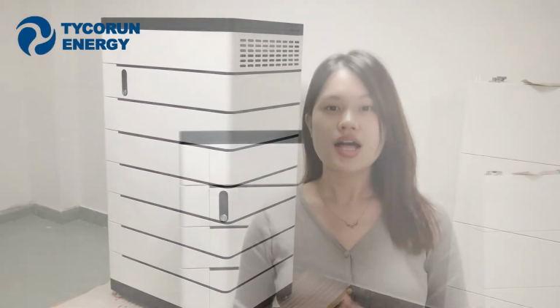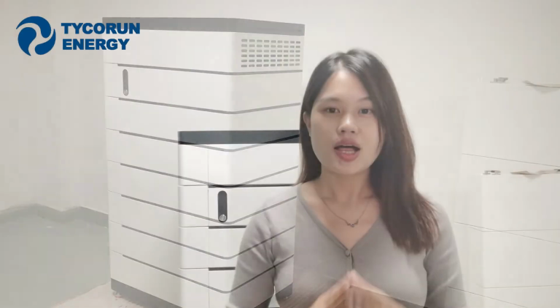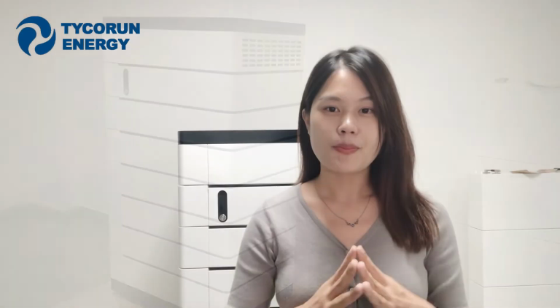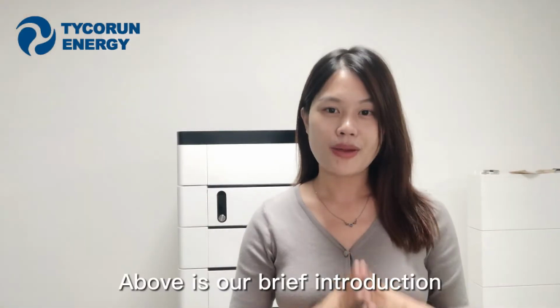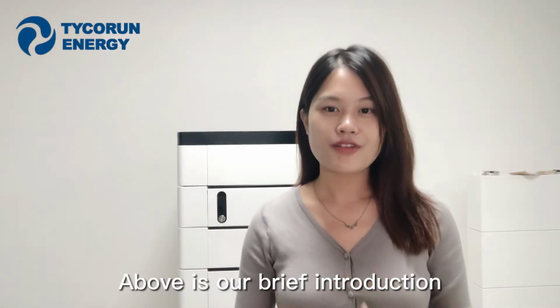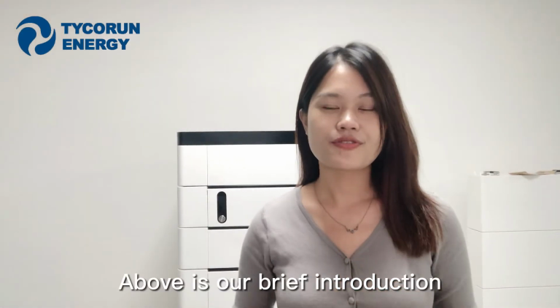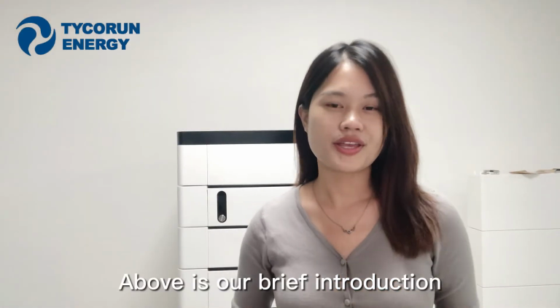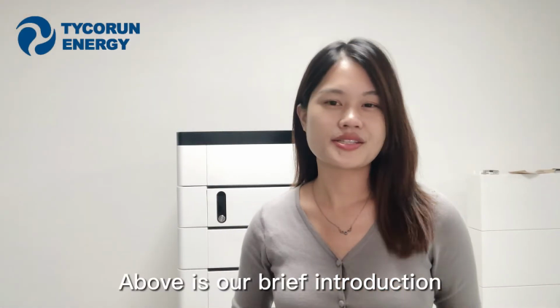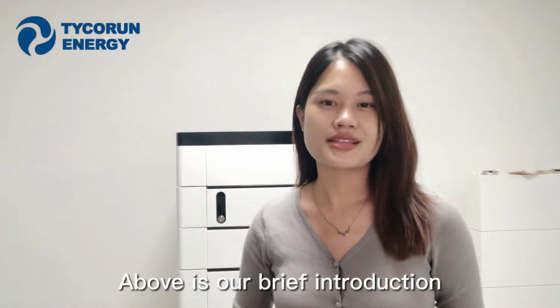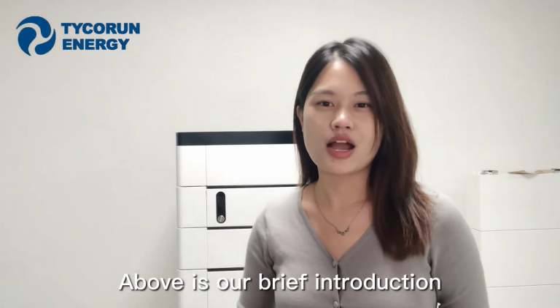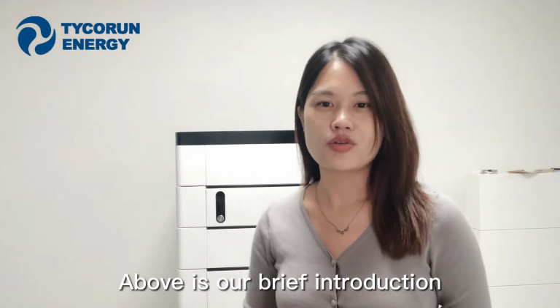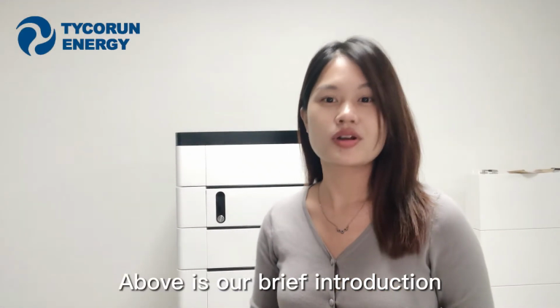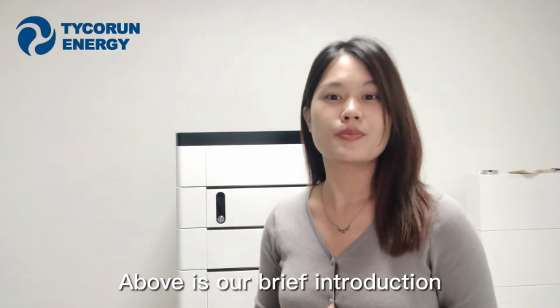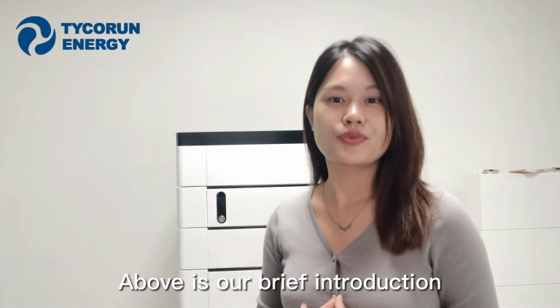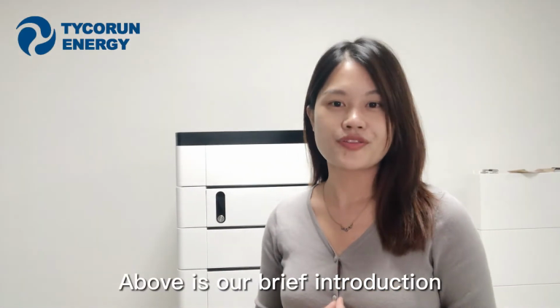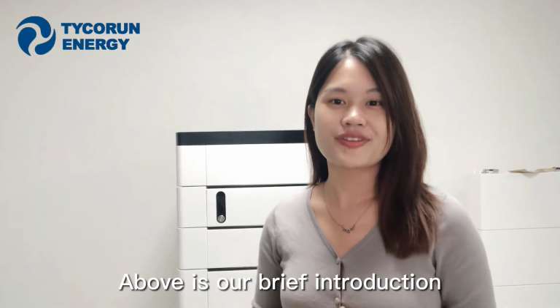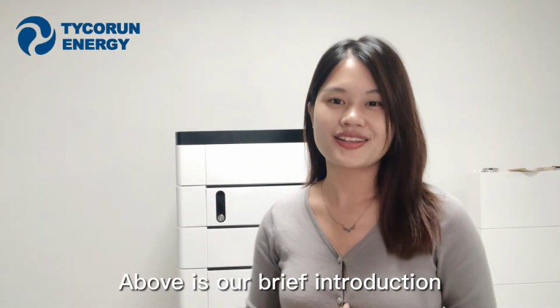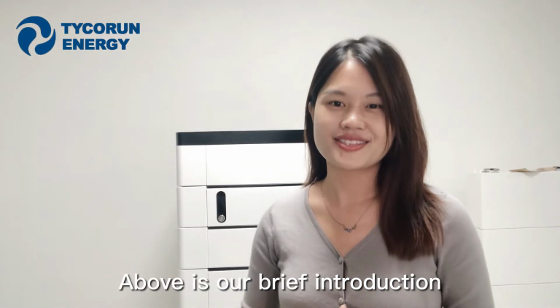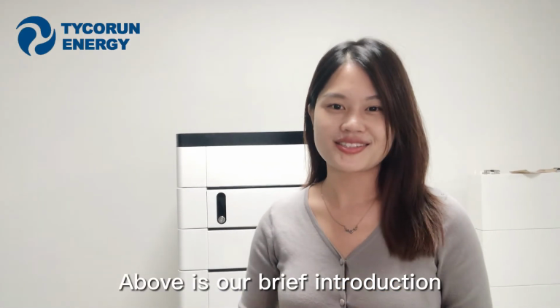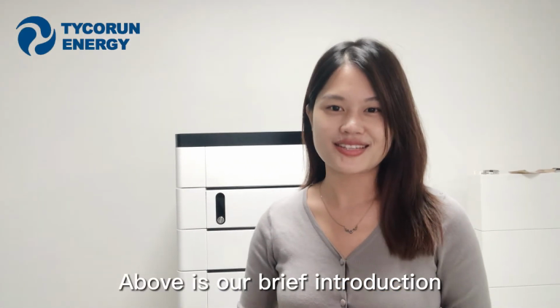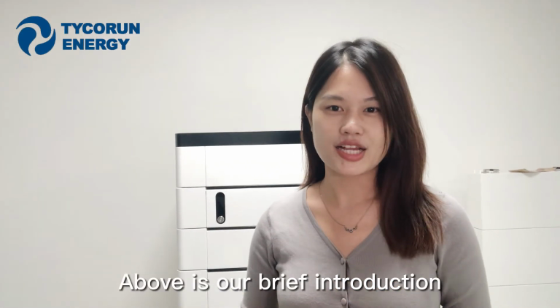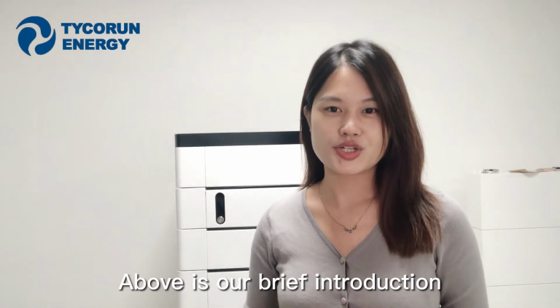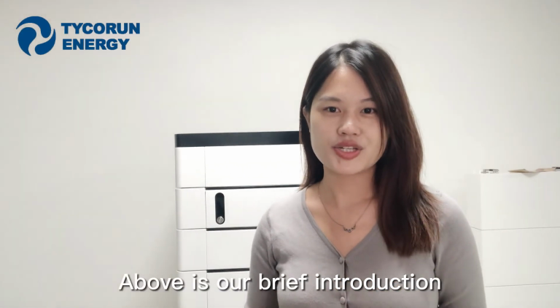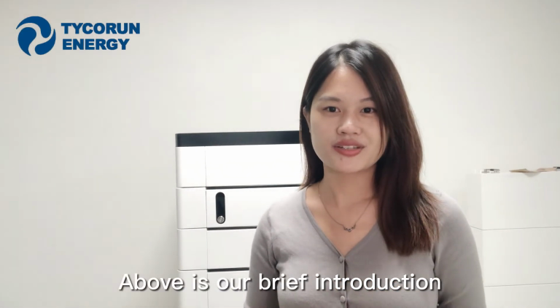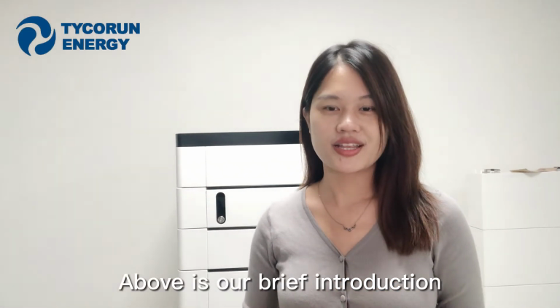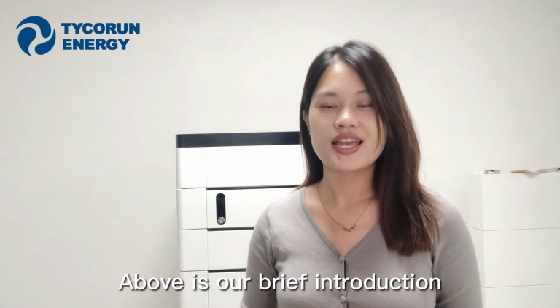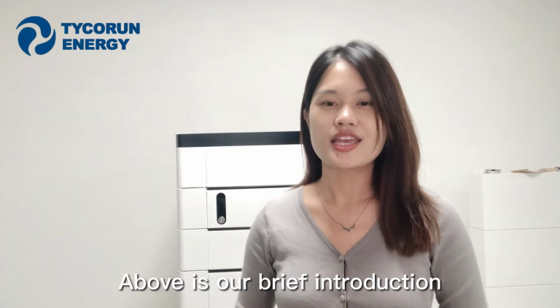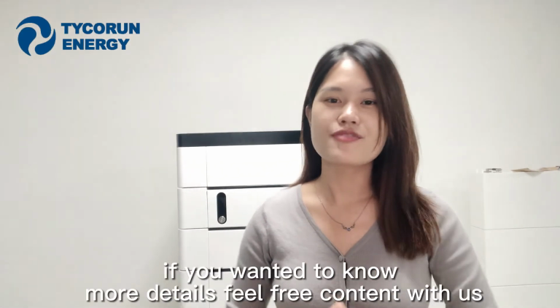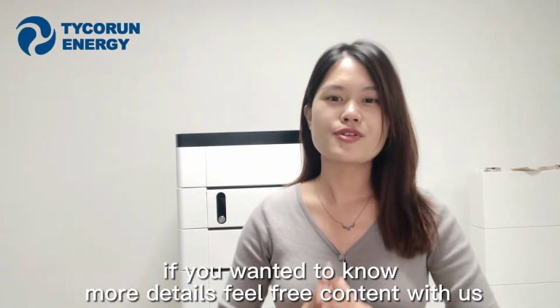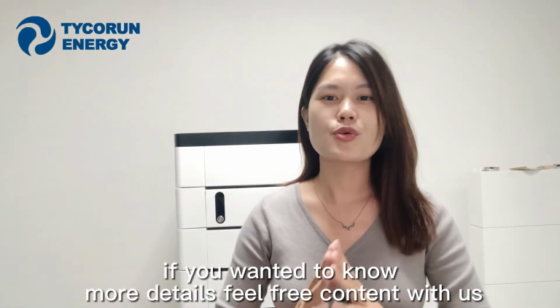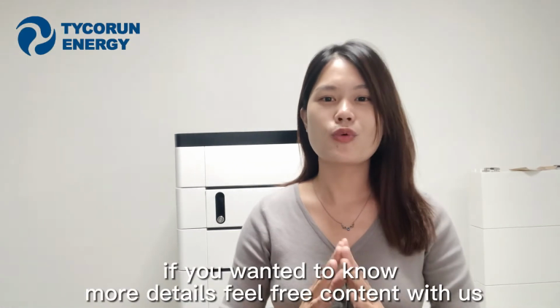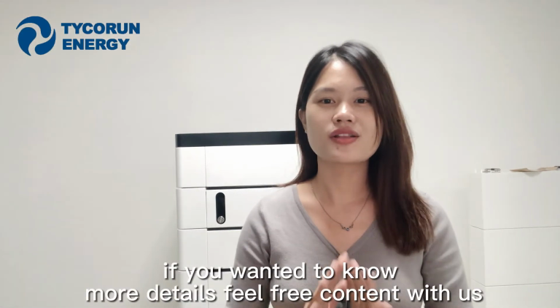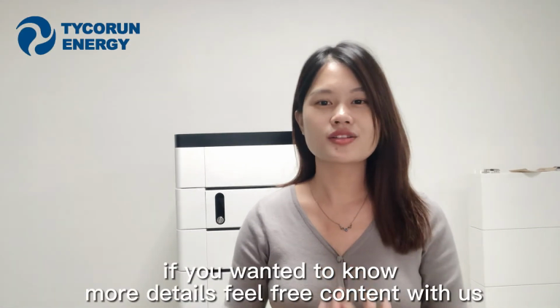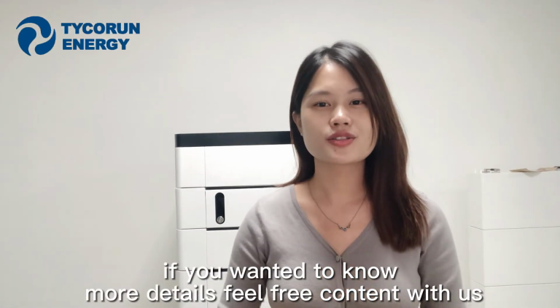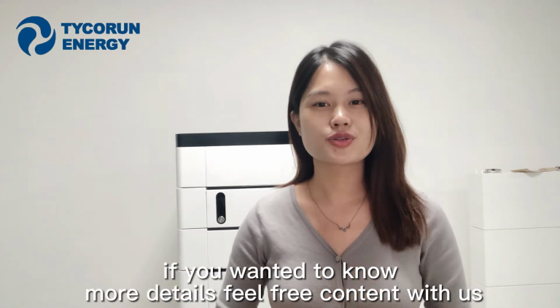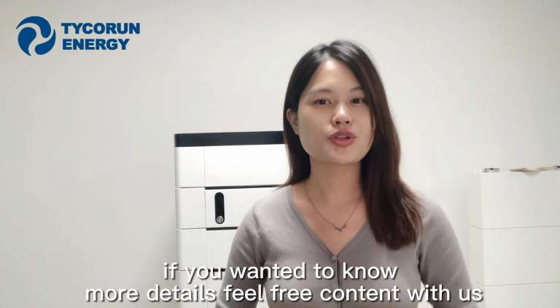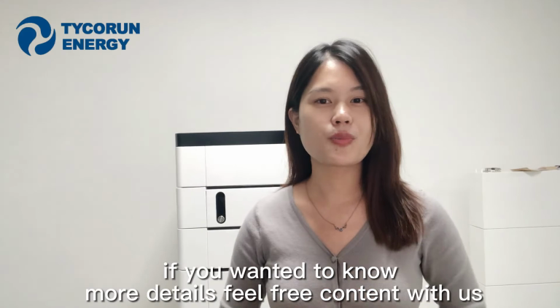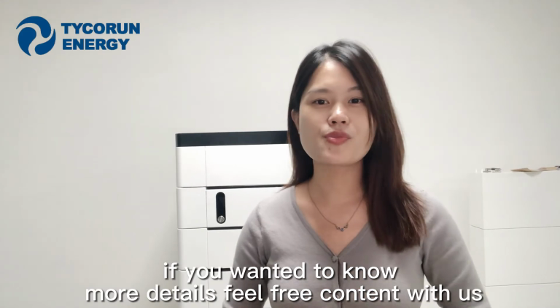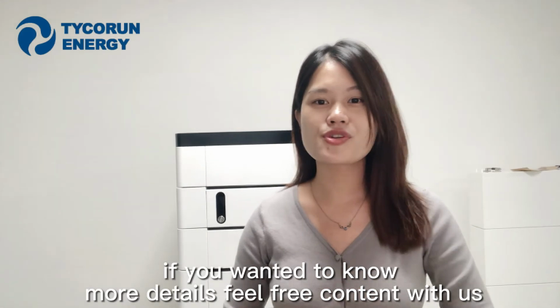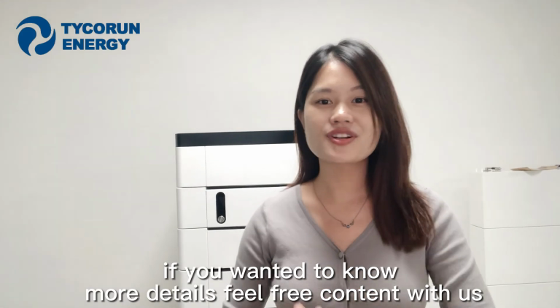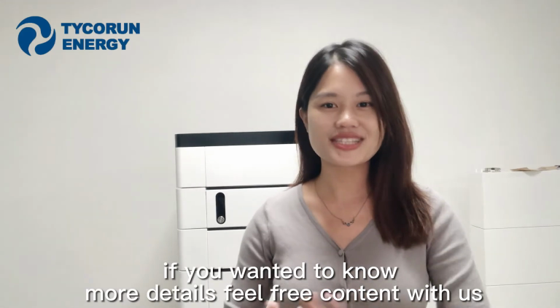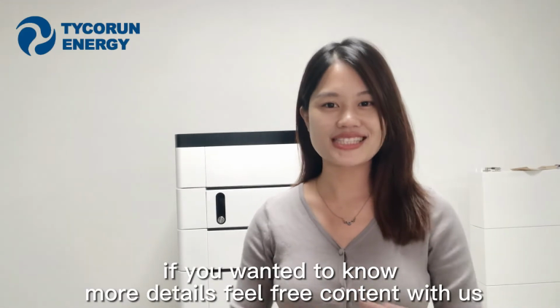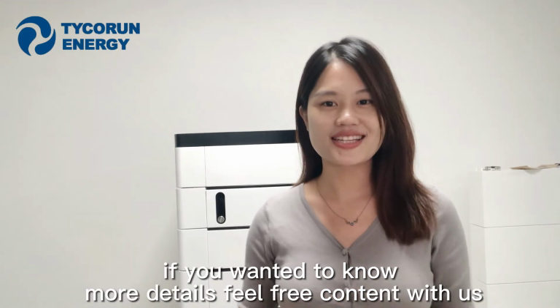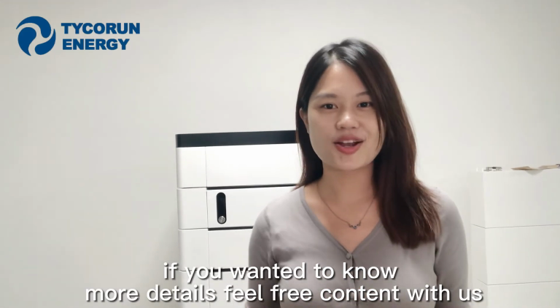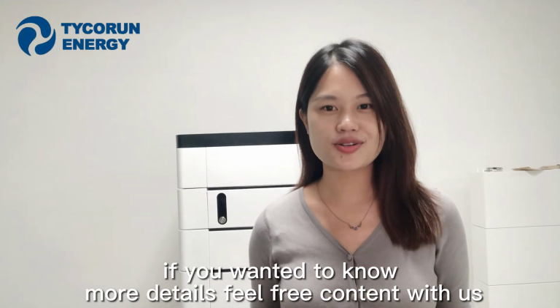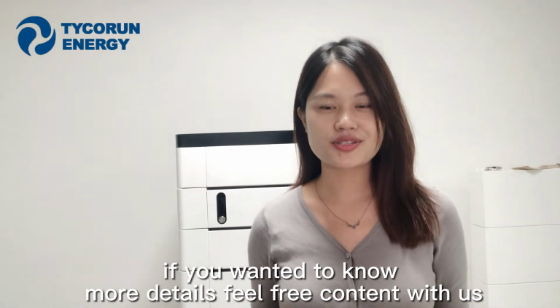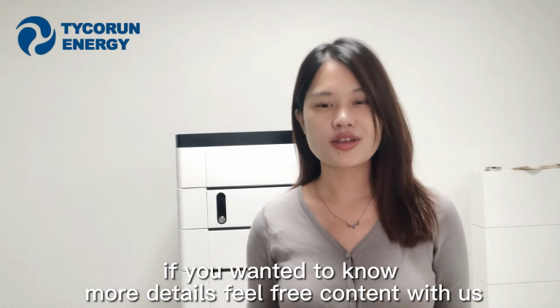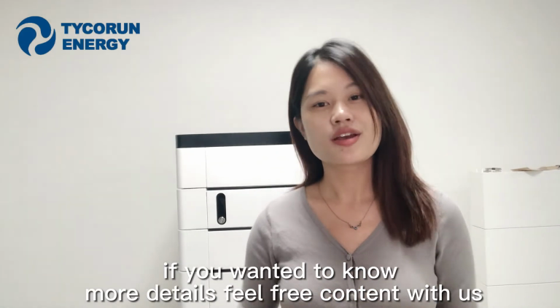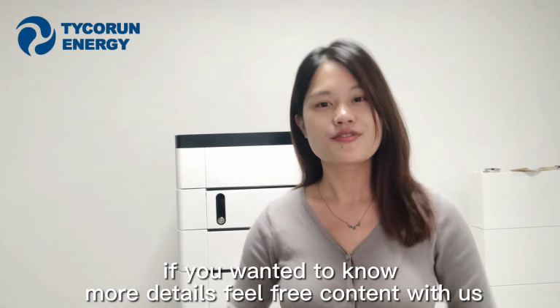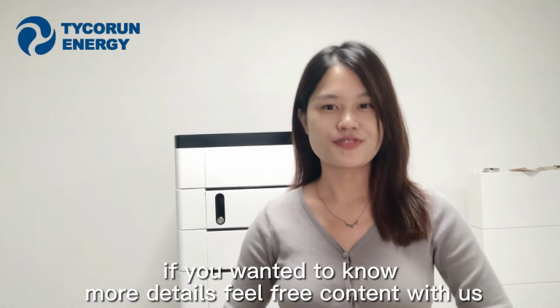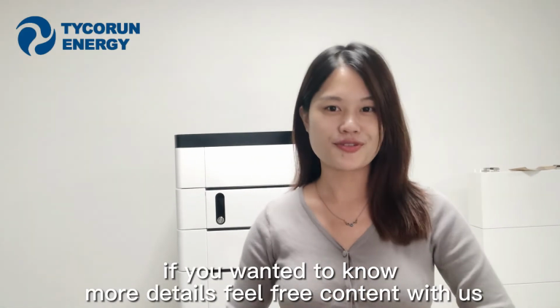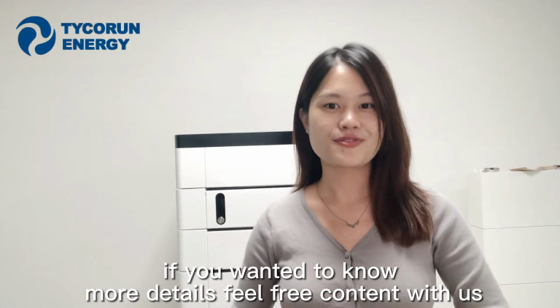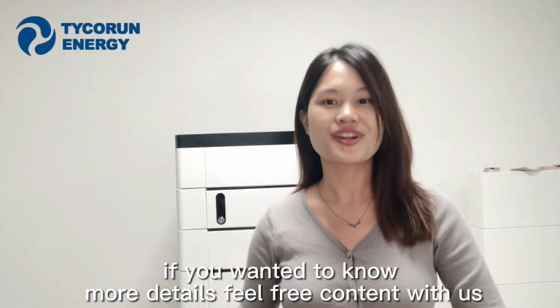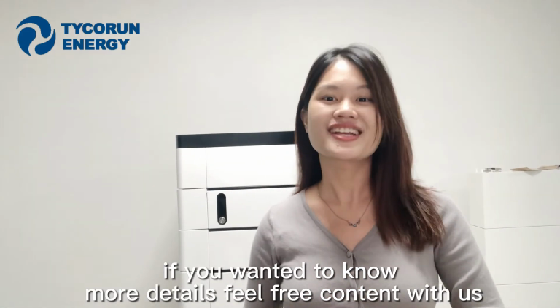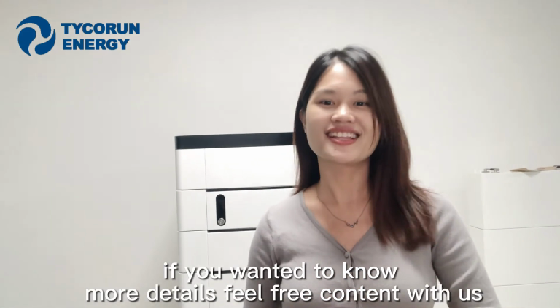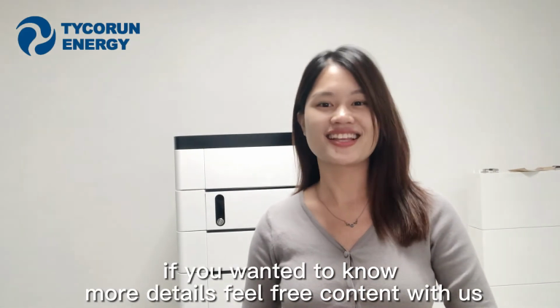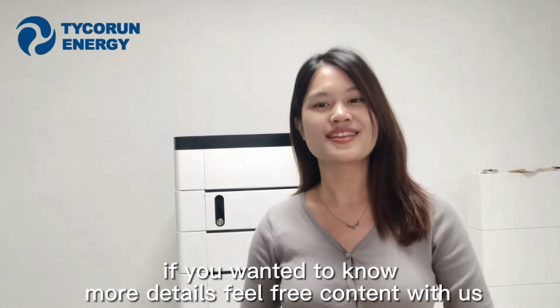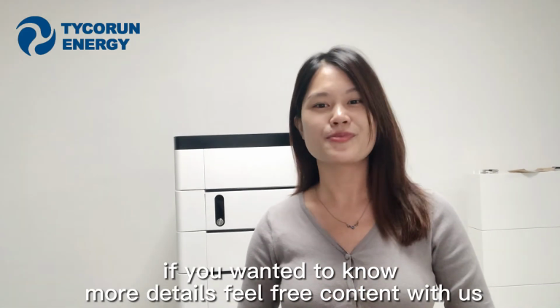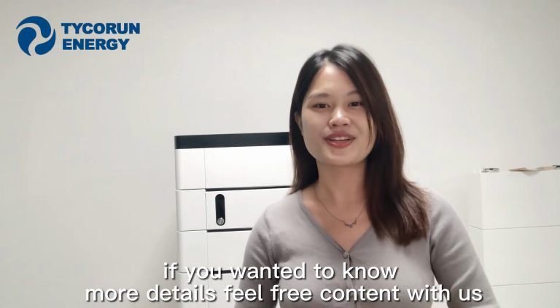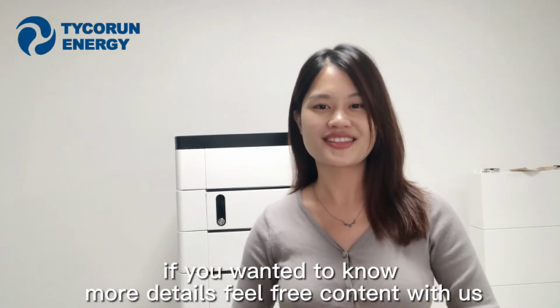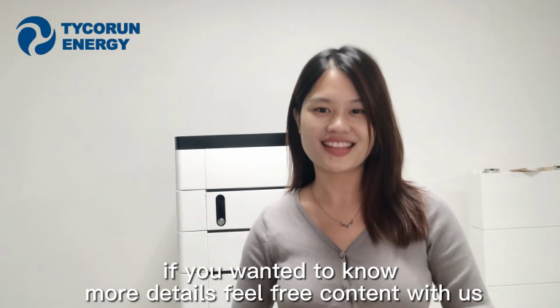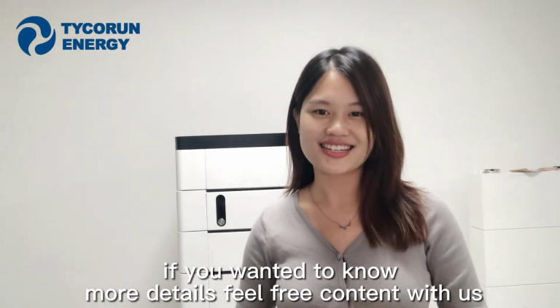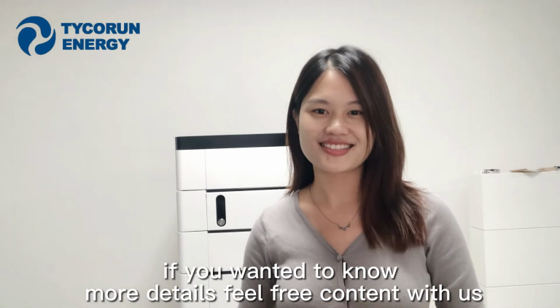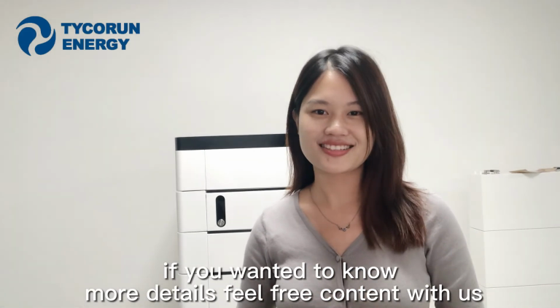Above is our brief introduction. If you want to know more details, feel free to connect with us.